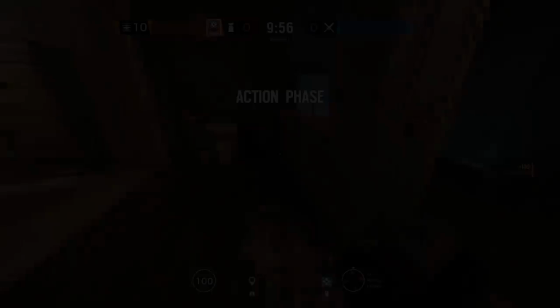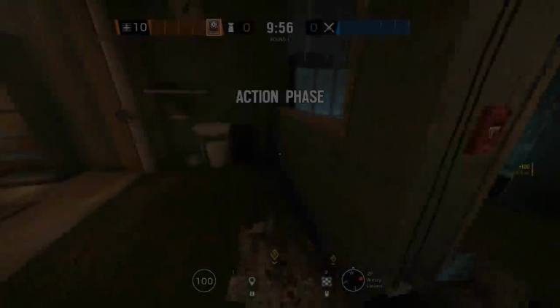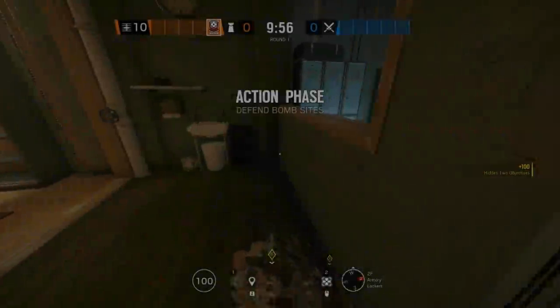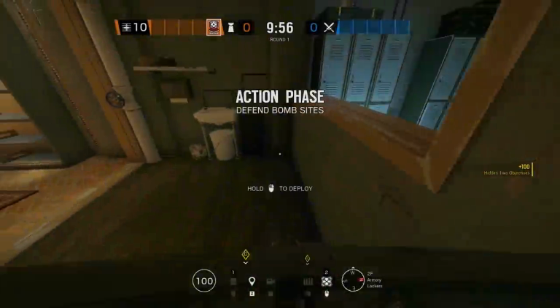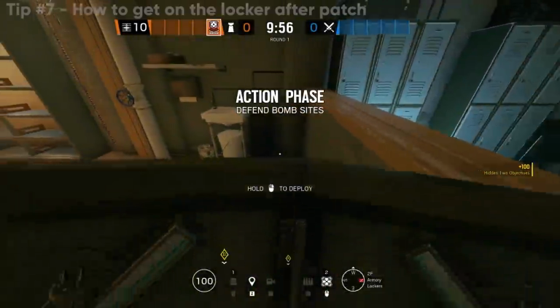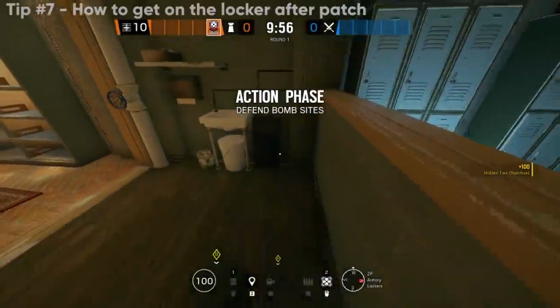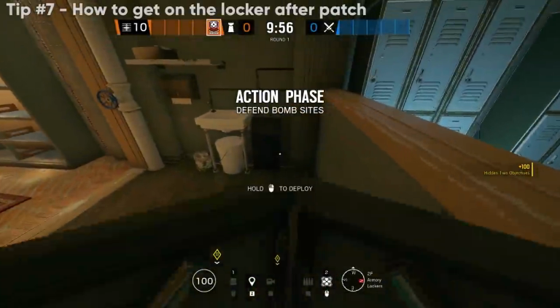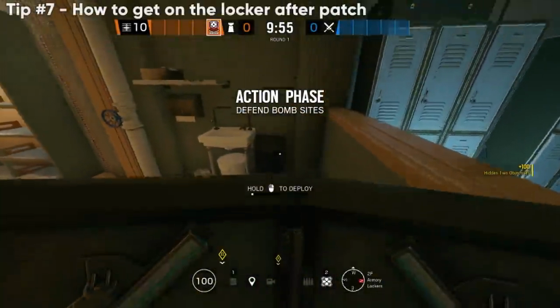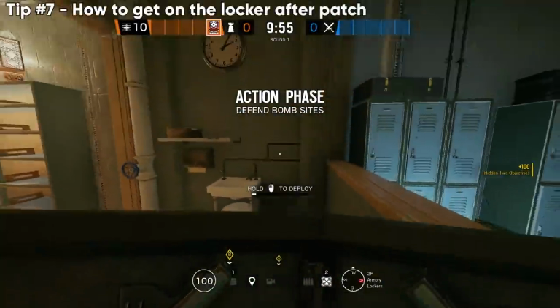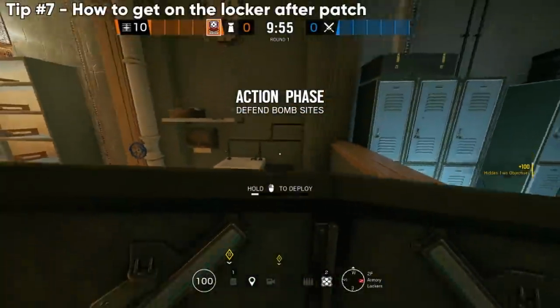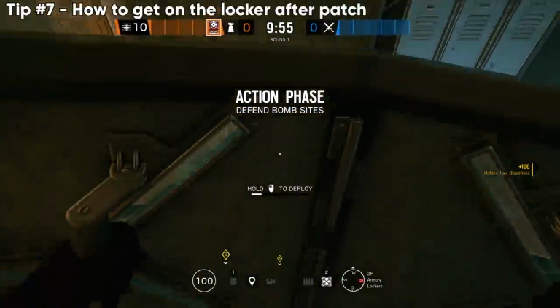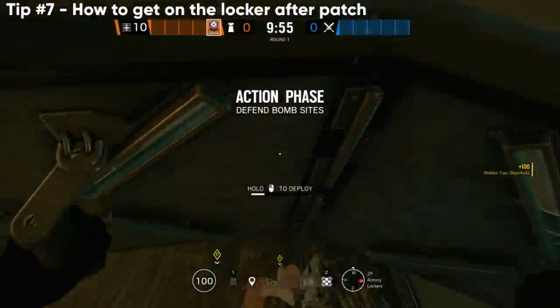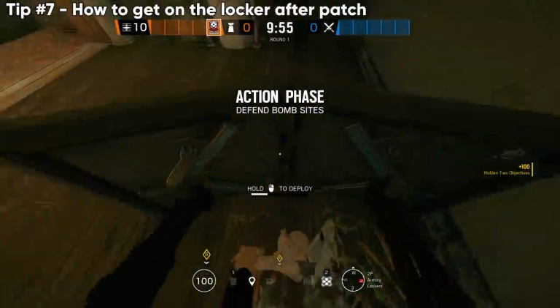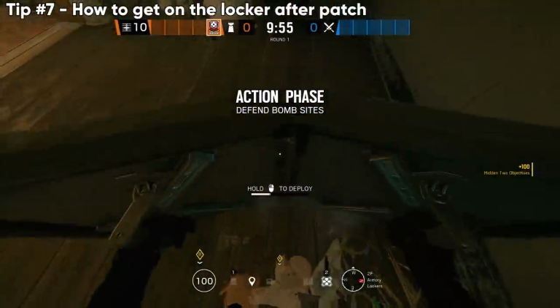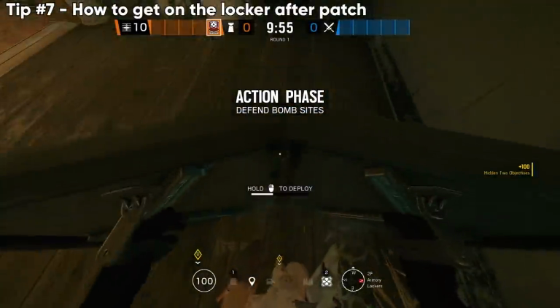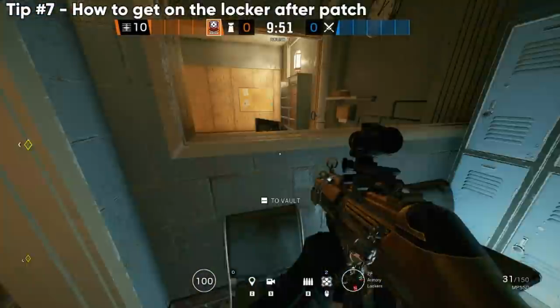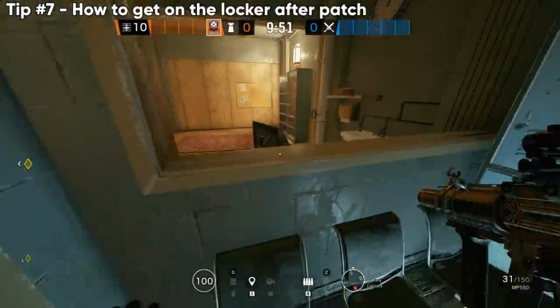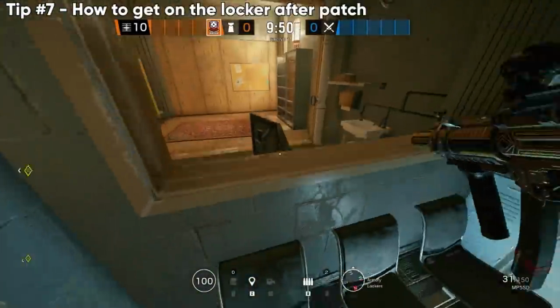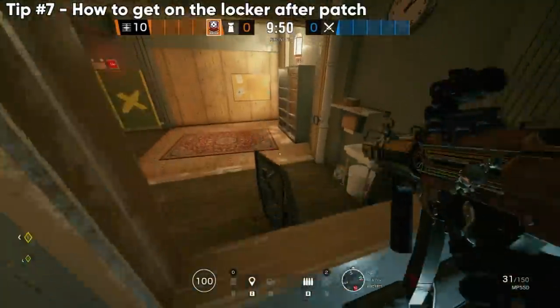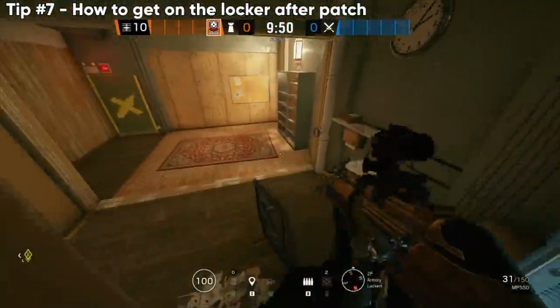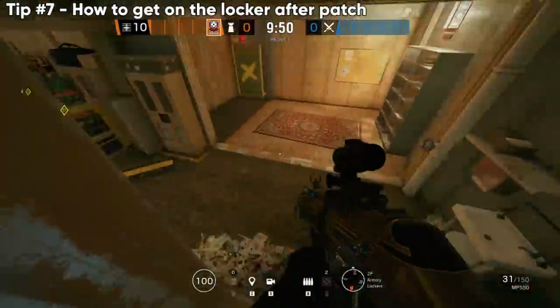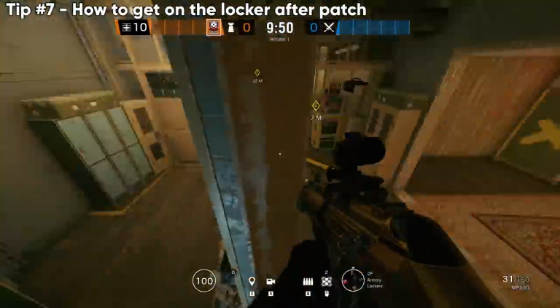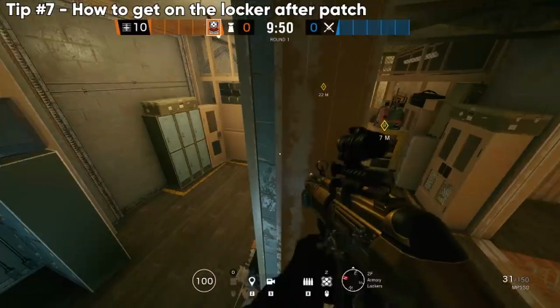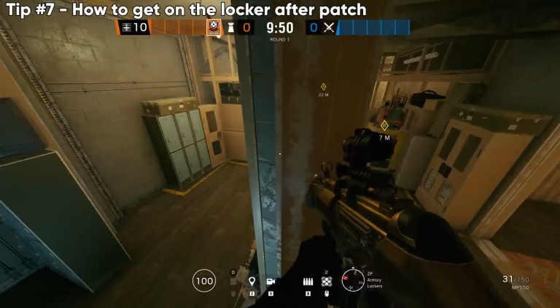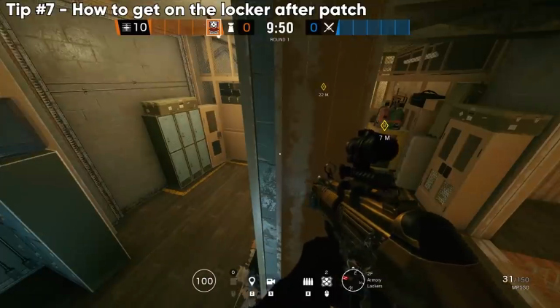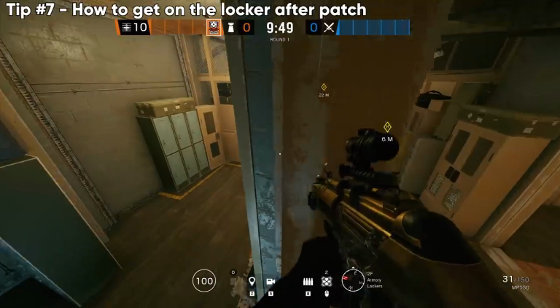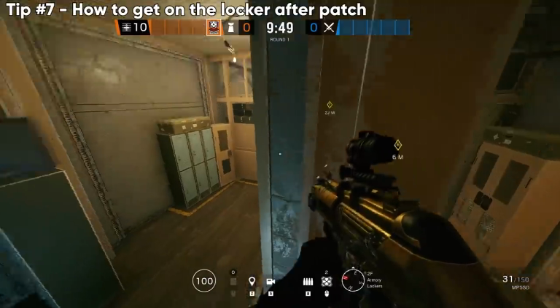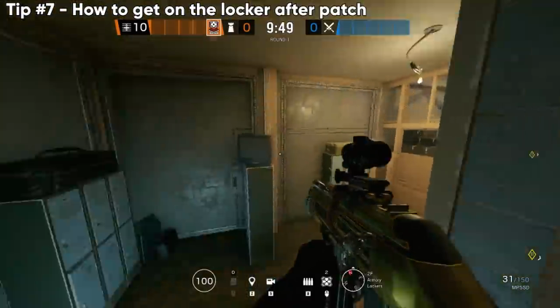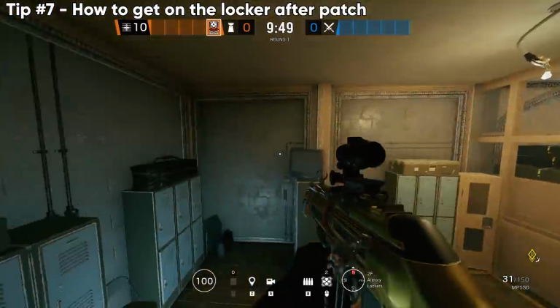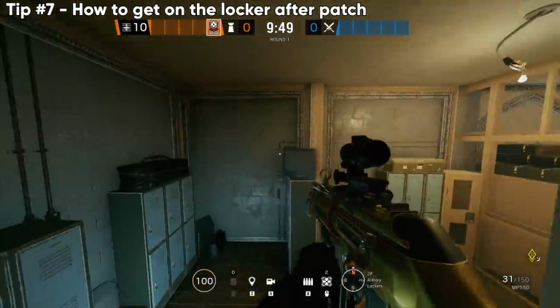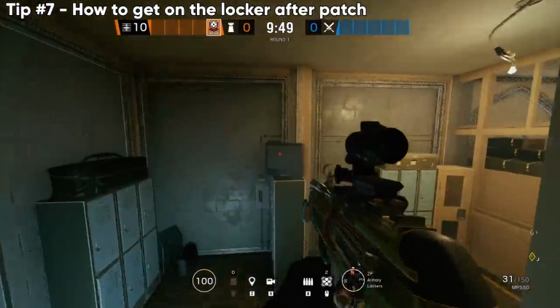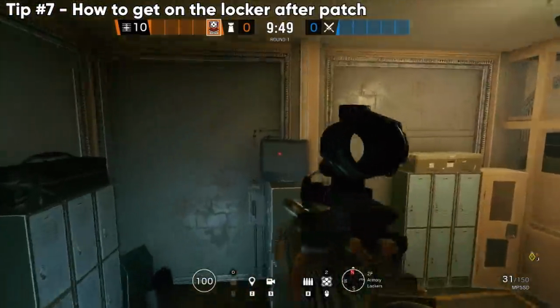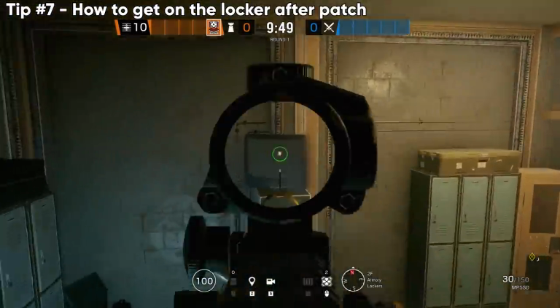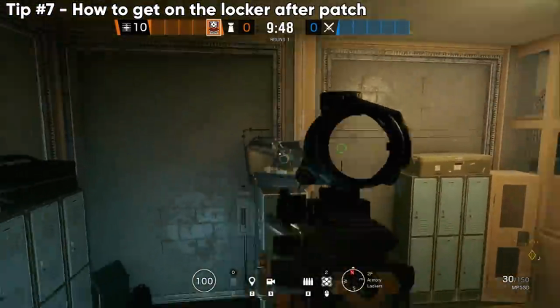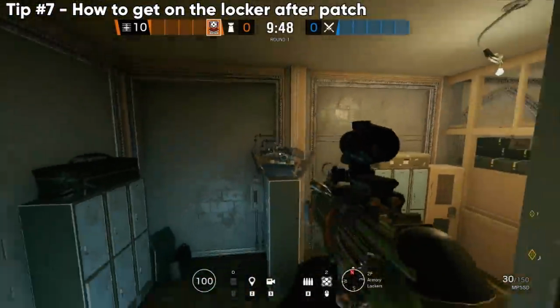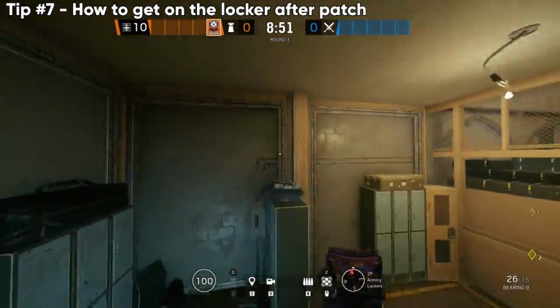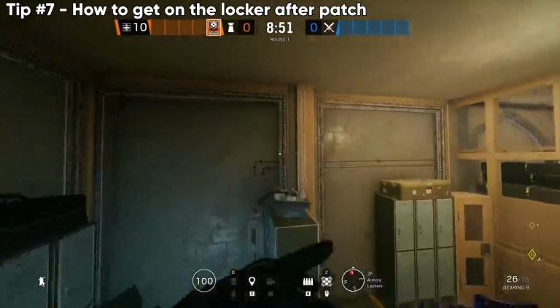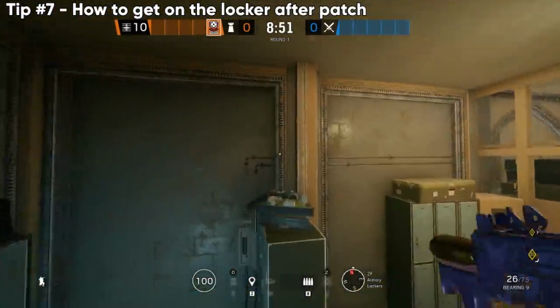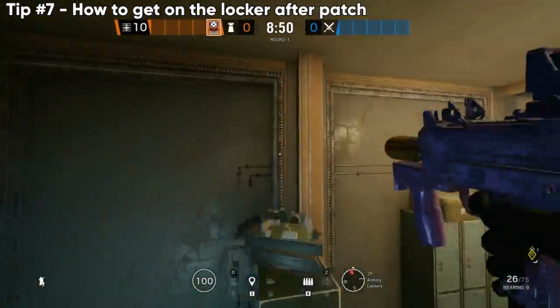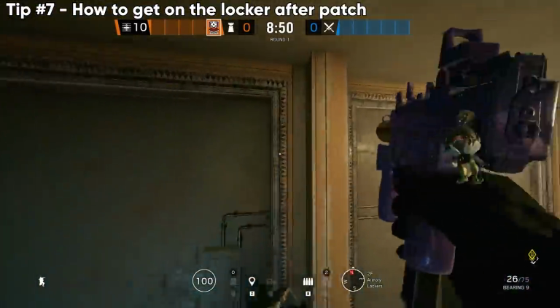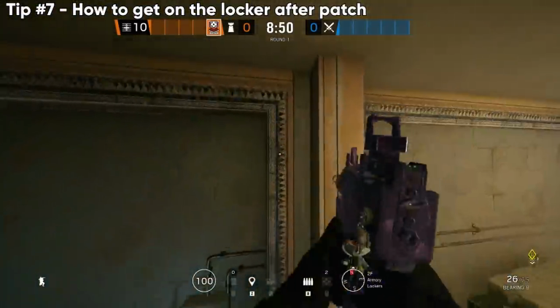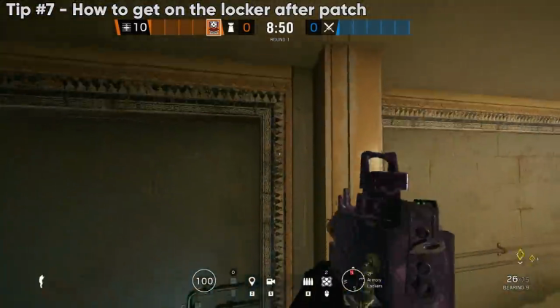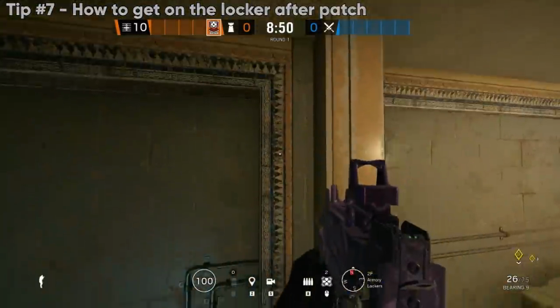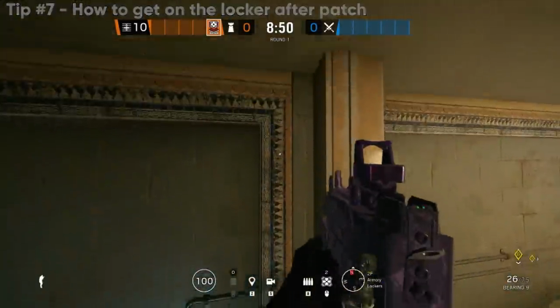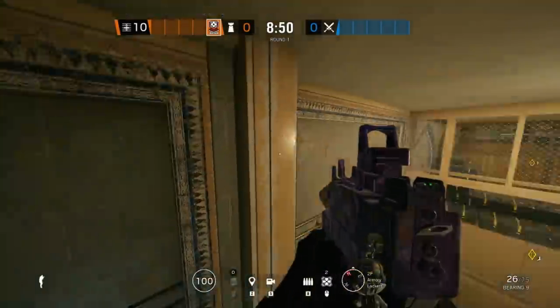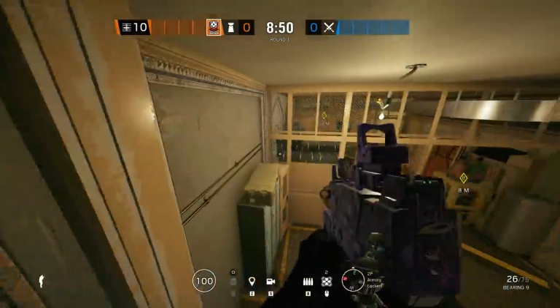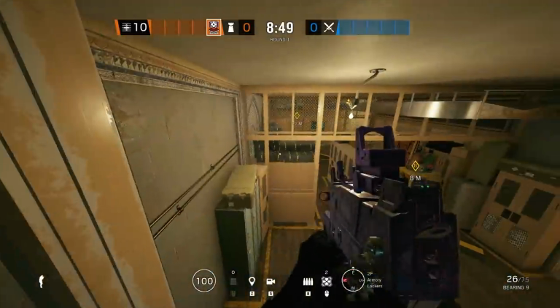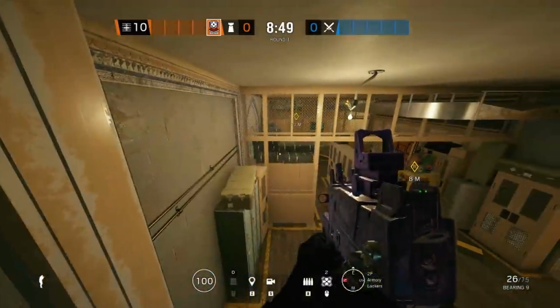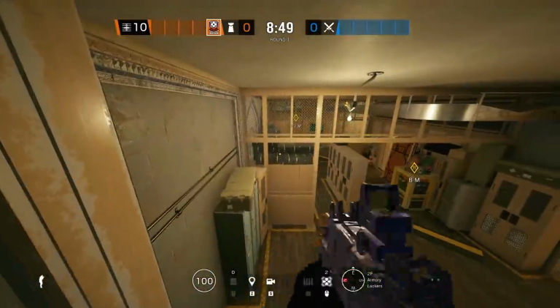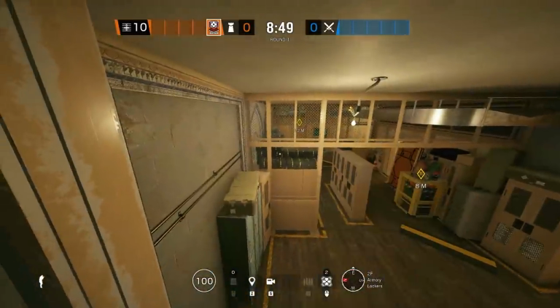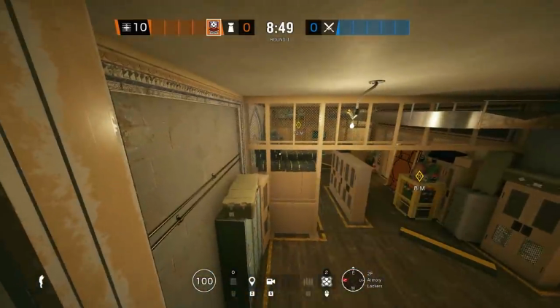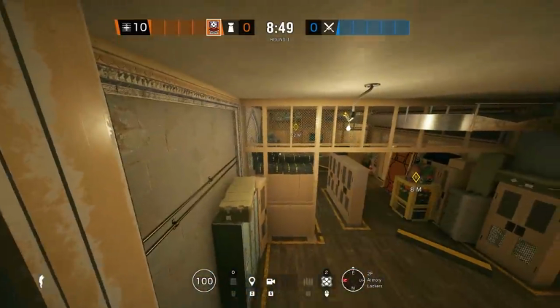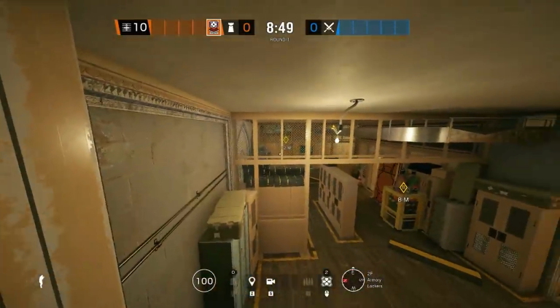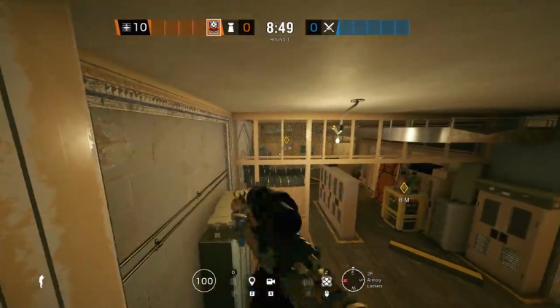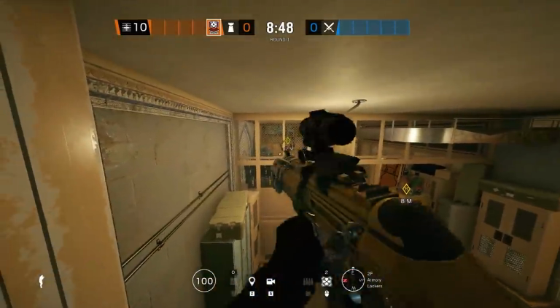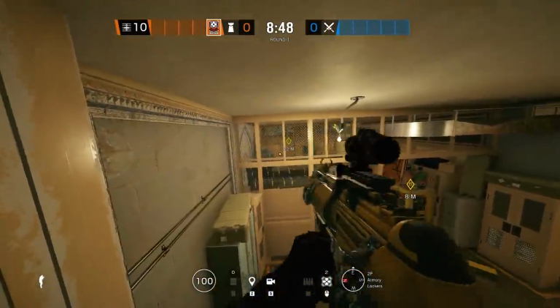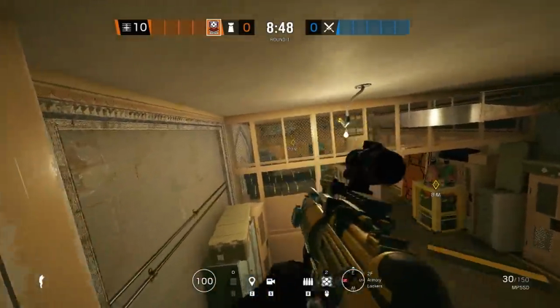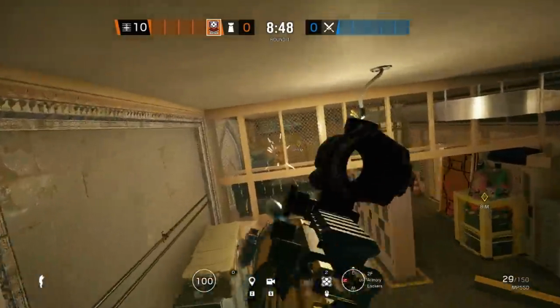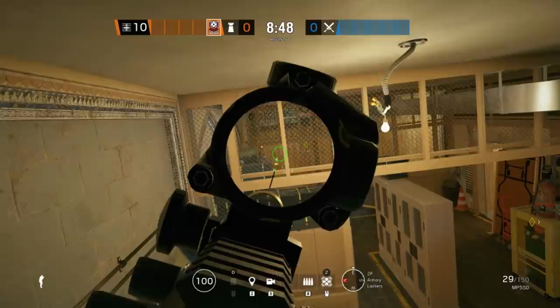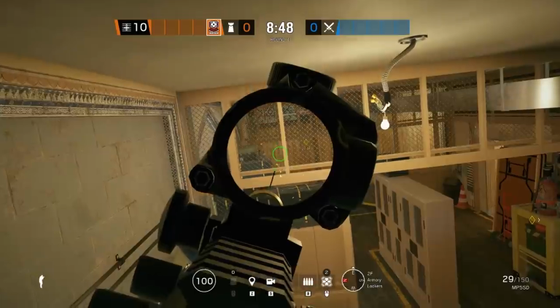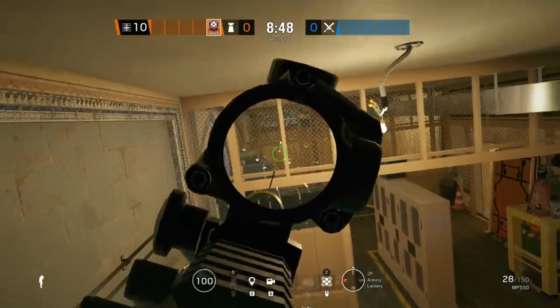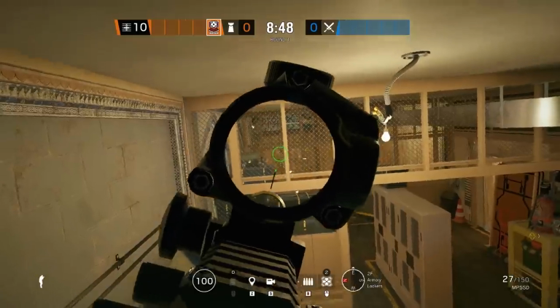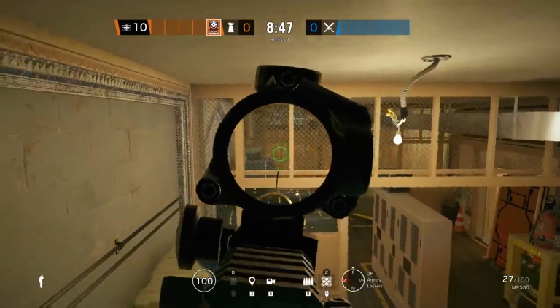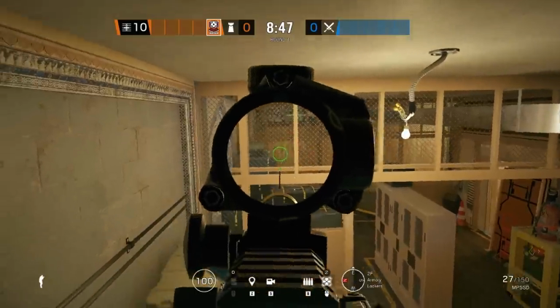Jumping over to Border — similar concept. If you place a shield, you can actually still vault up here and then vault over to the locker to get a ton of different cool angles. You can literally get bullets to go all the way down east balcony.